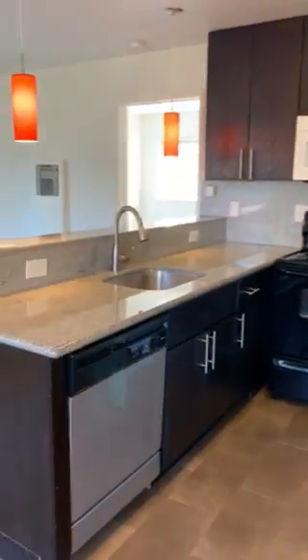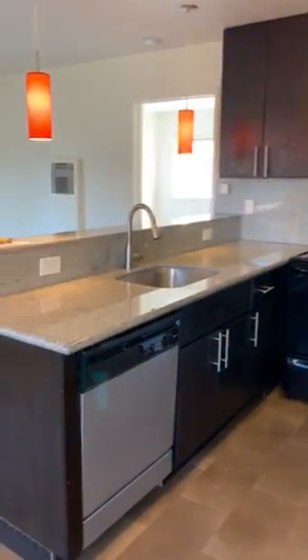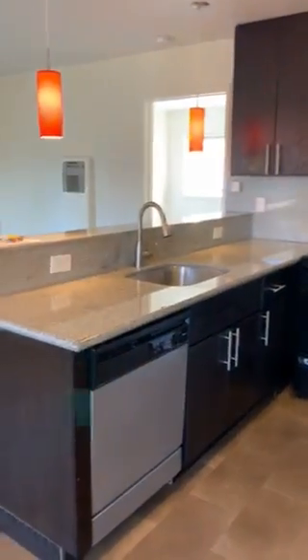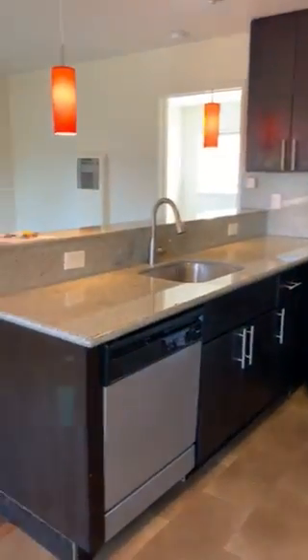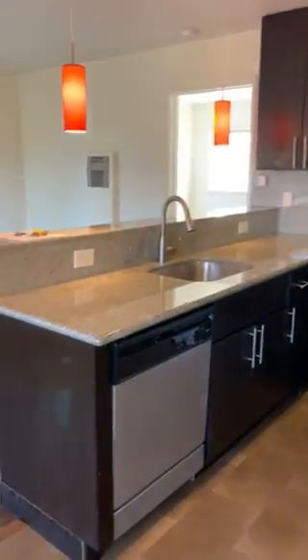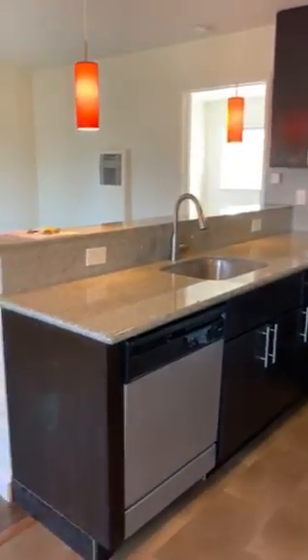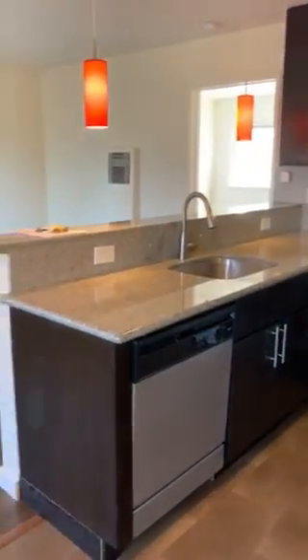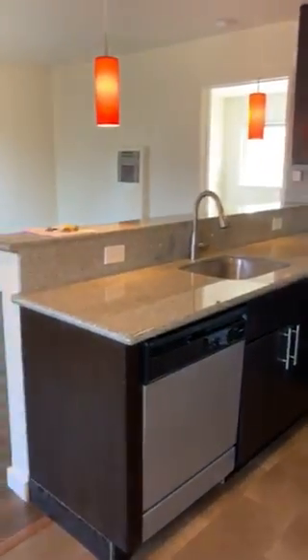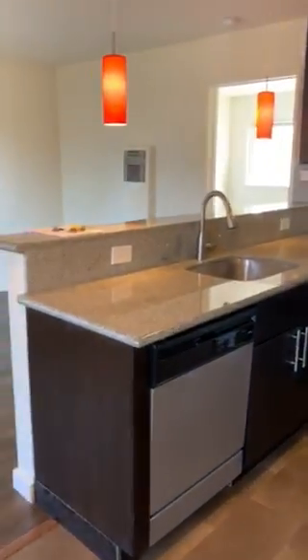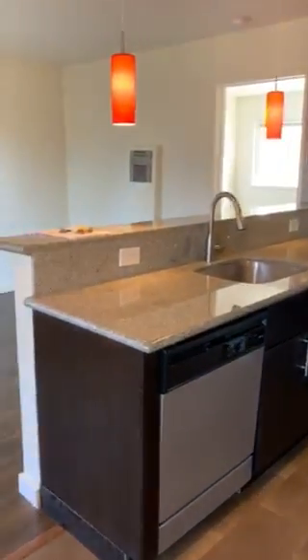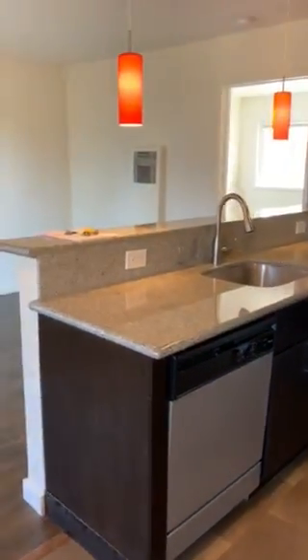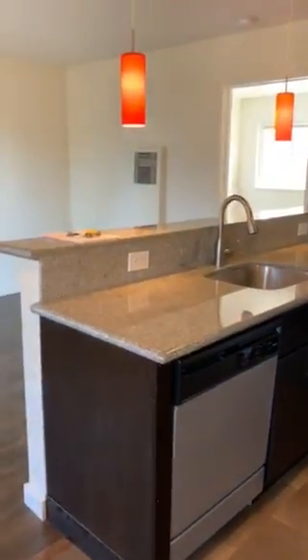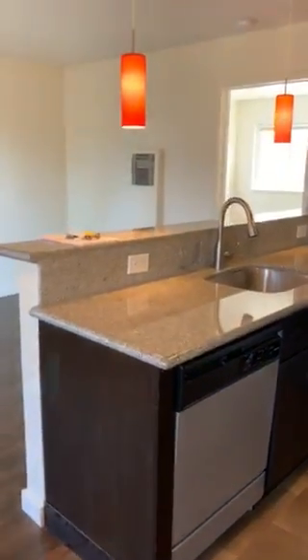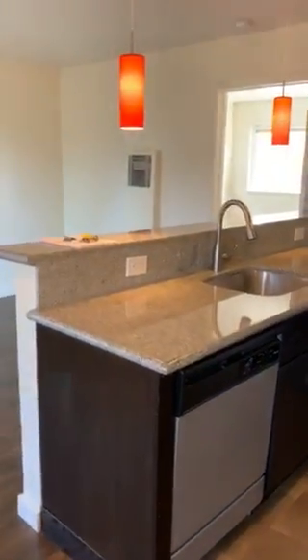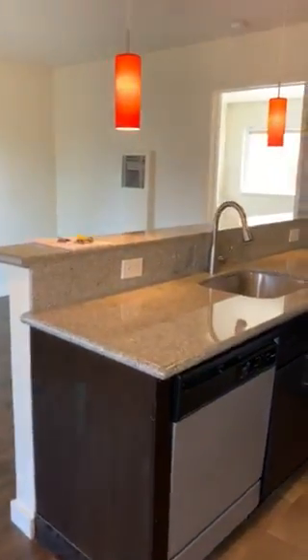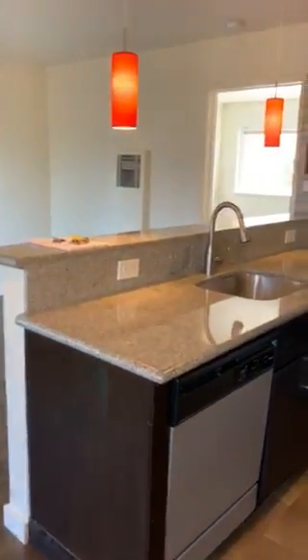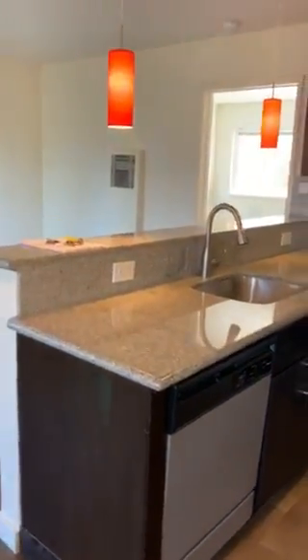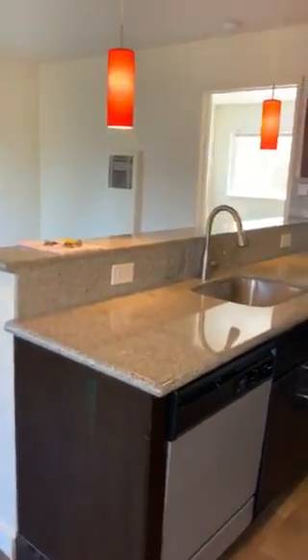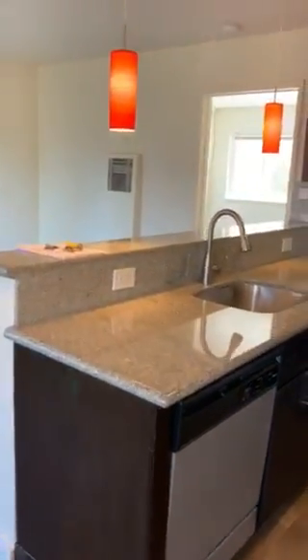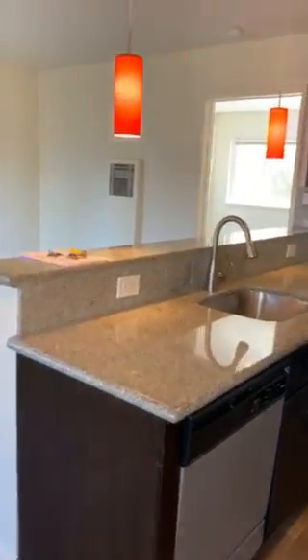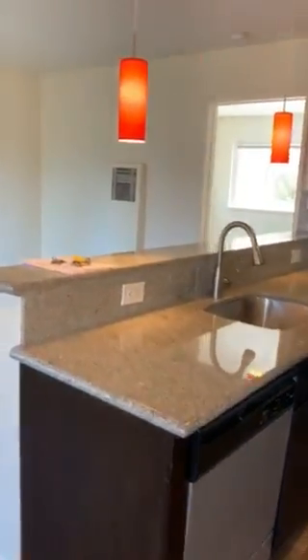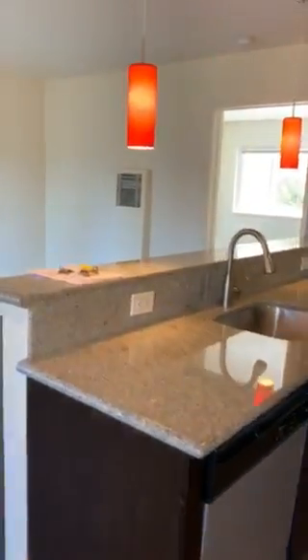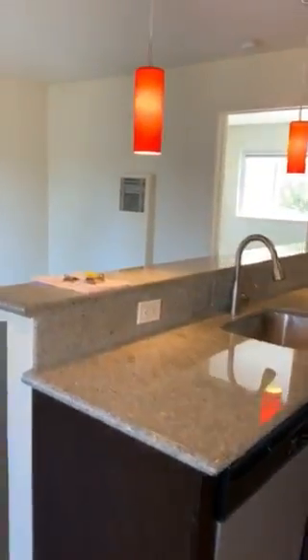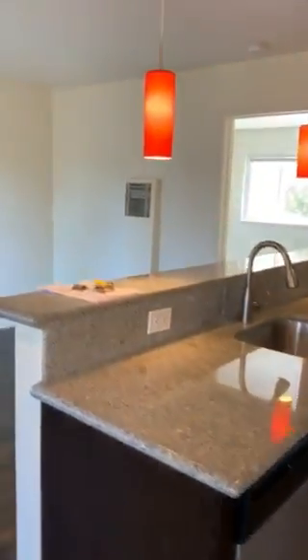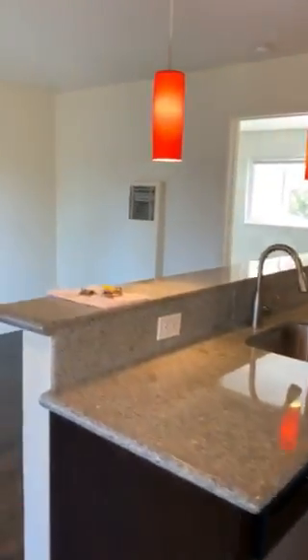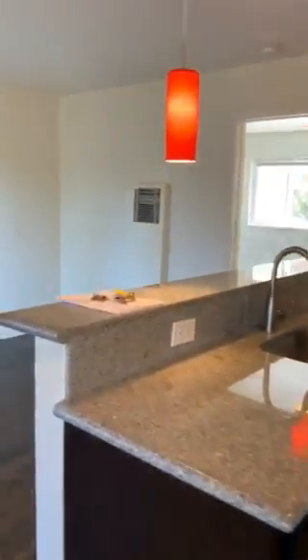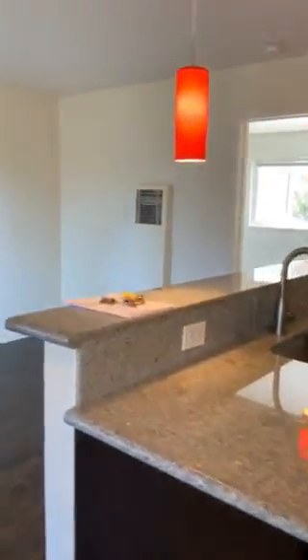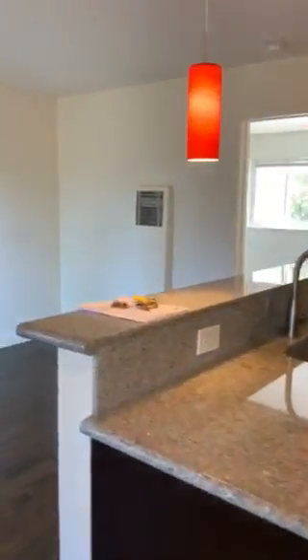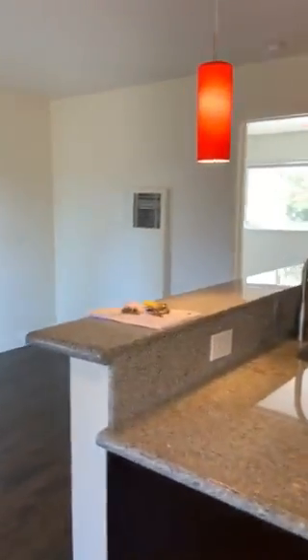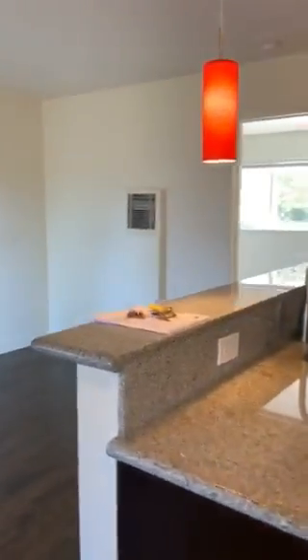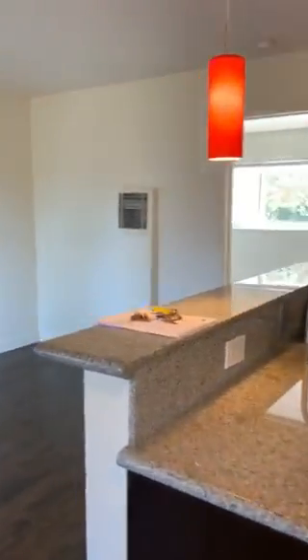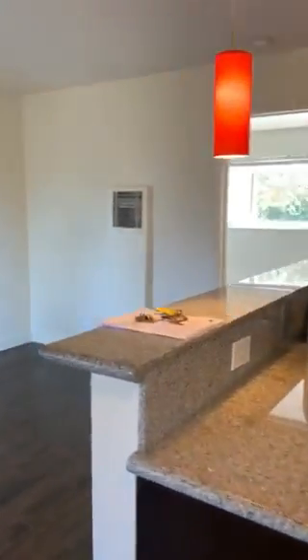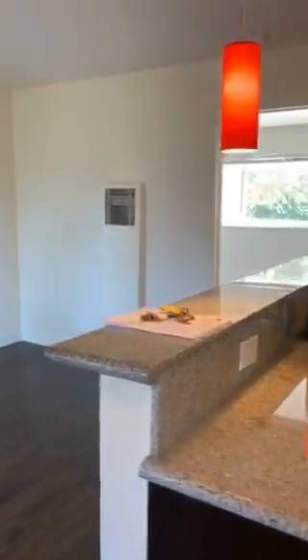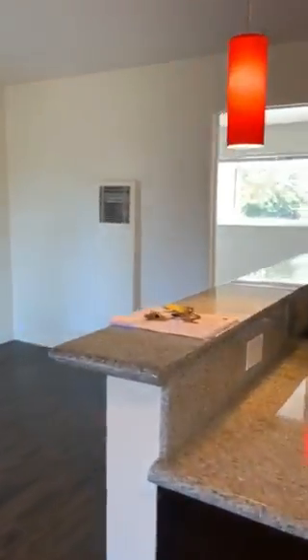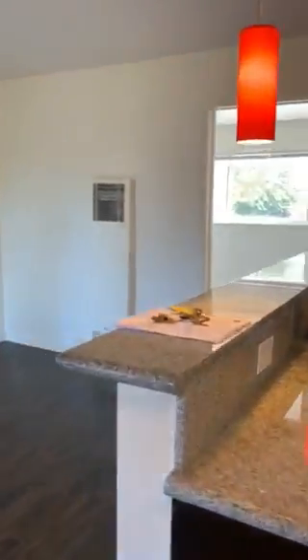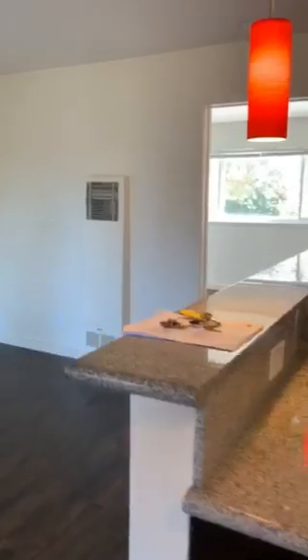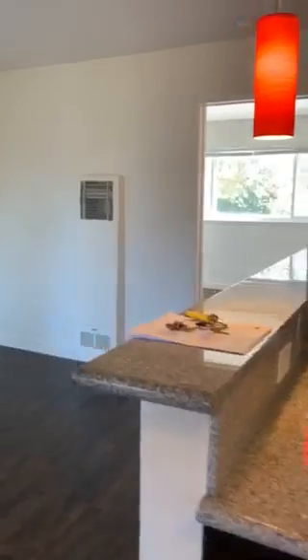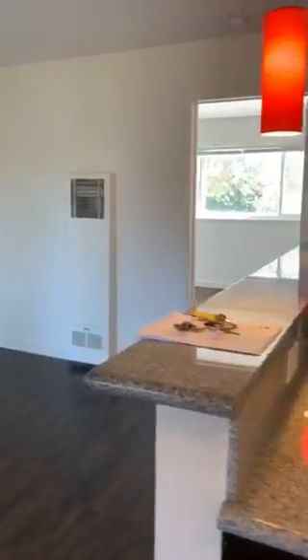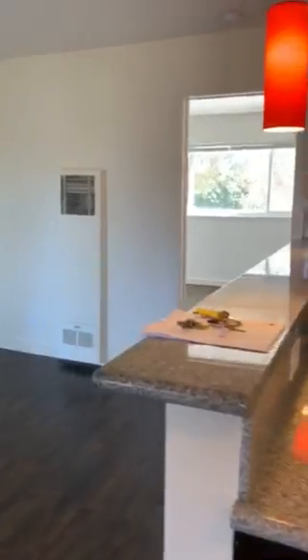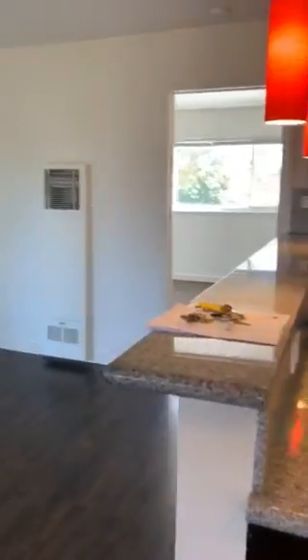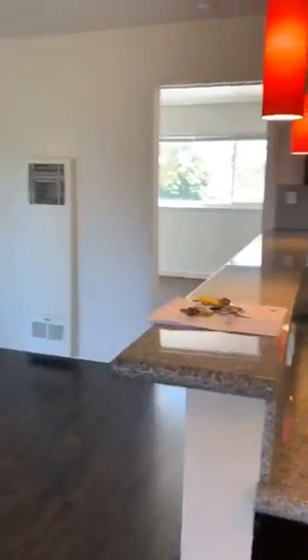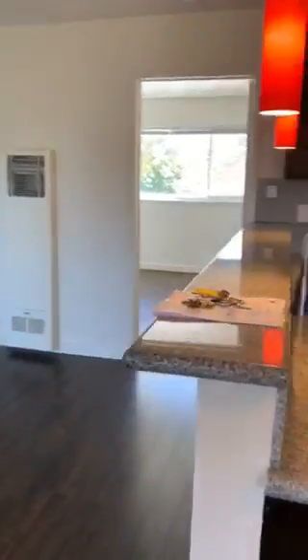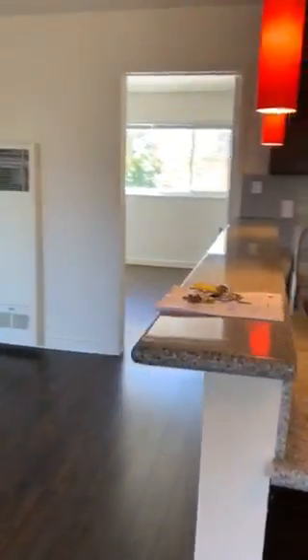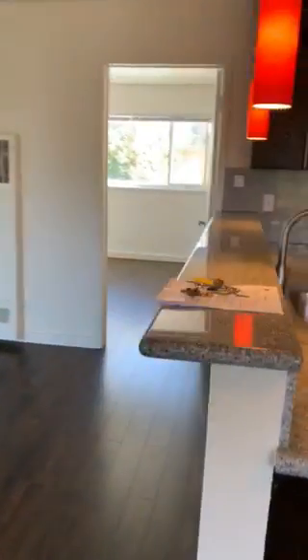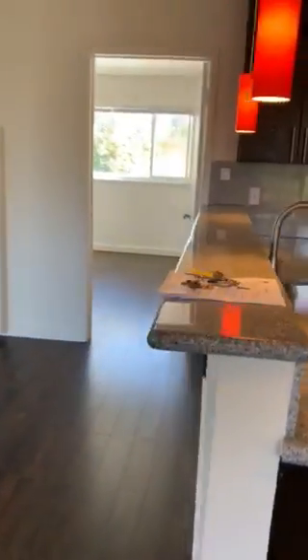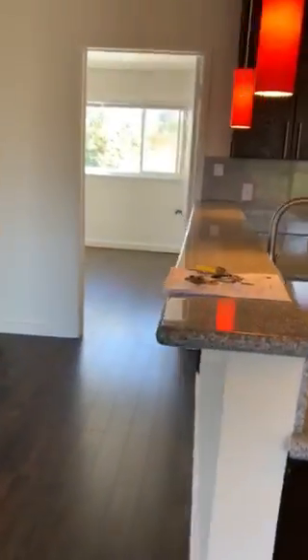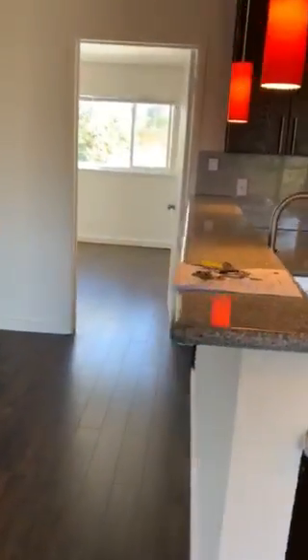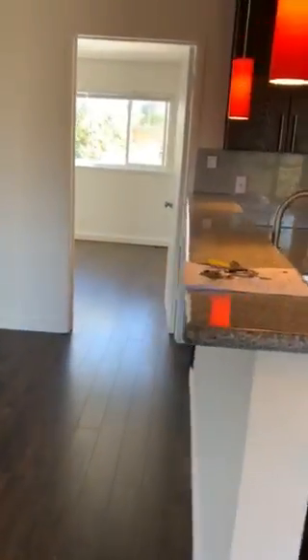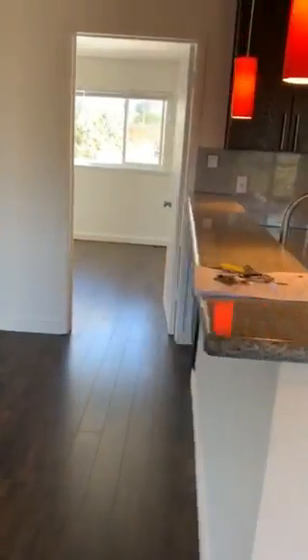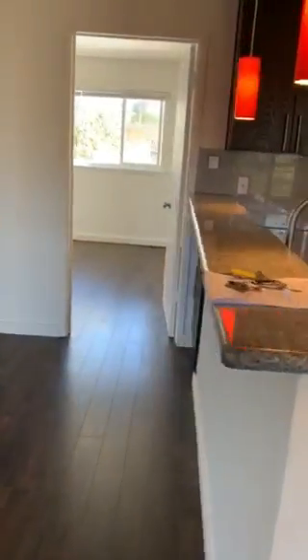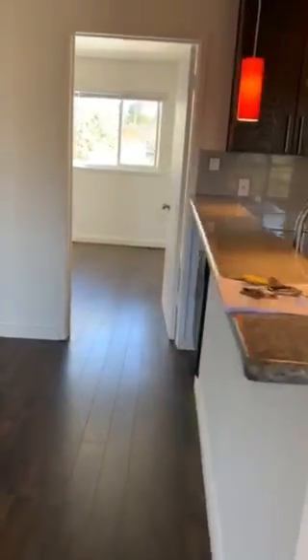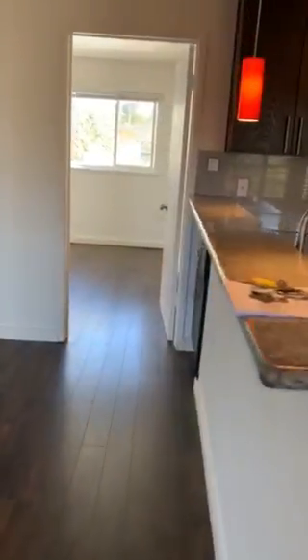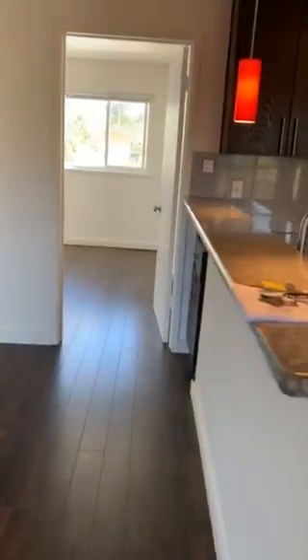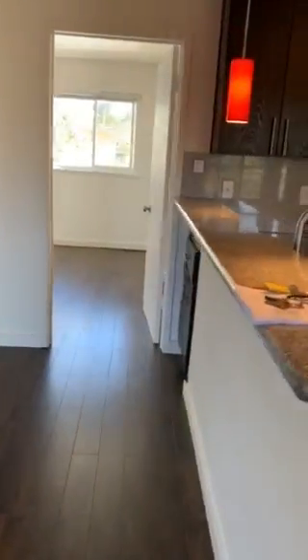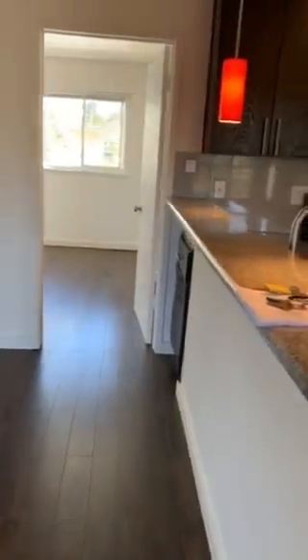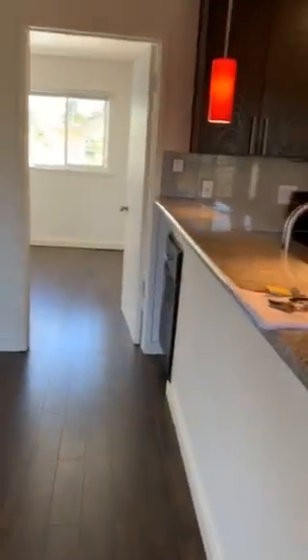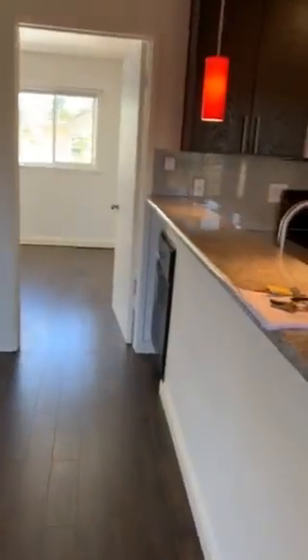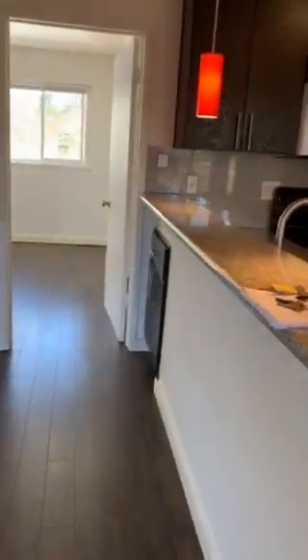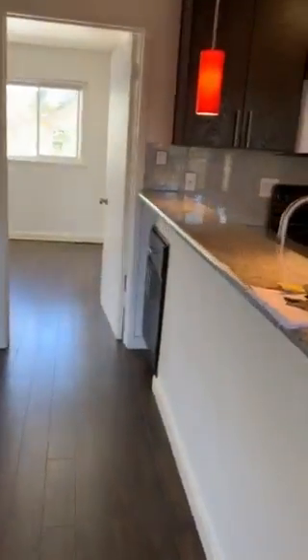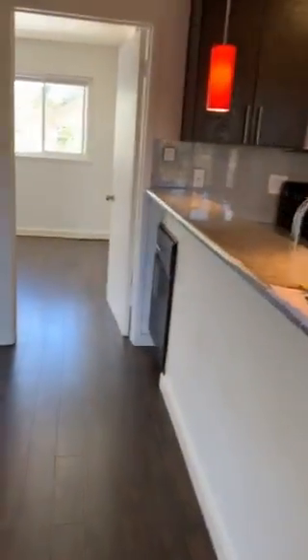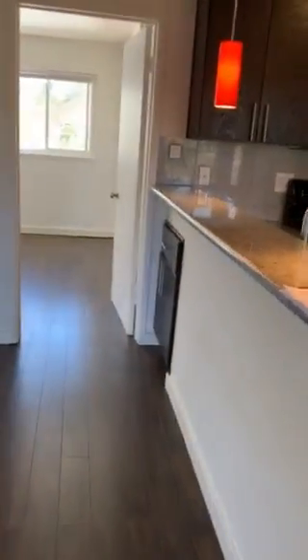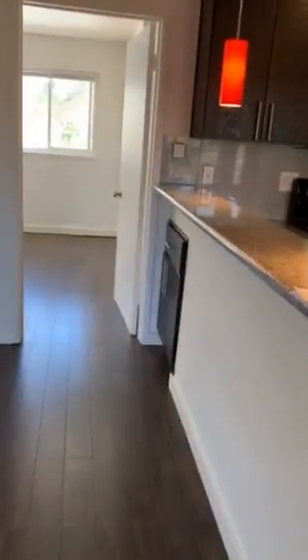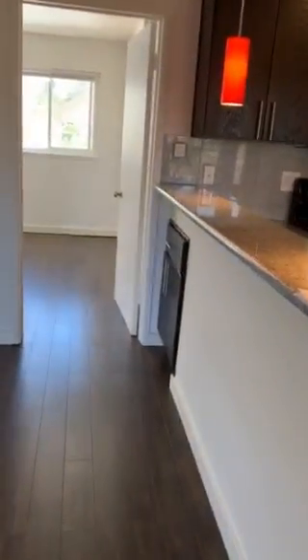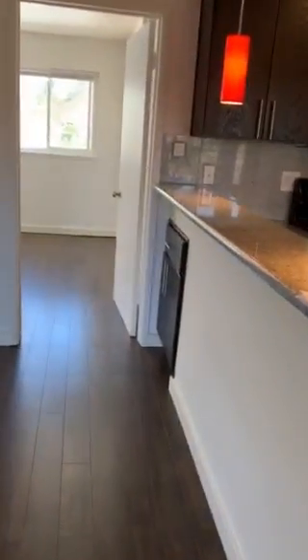We've got an electric stove, dishwasher, pendant lights, and a little bar where a stool — or a couple stools — could be nice.